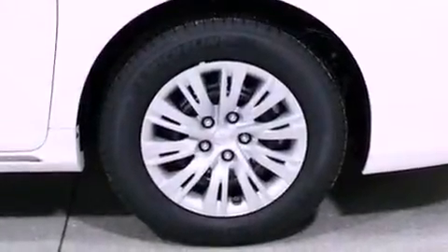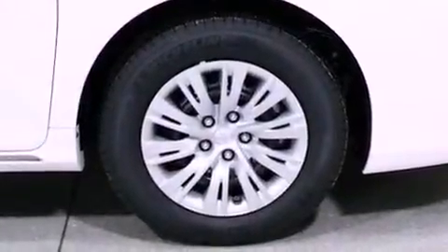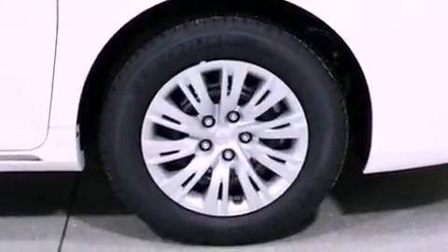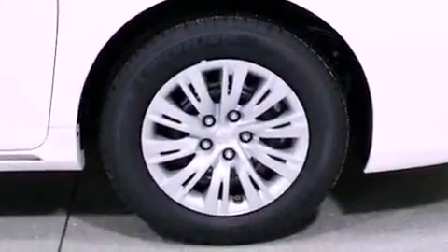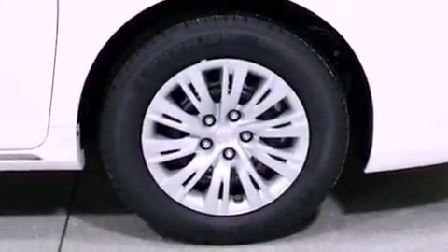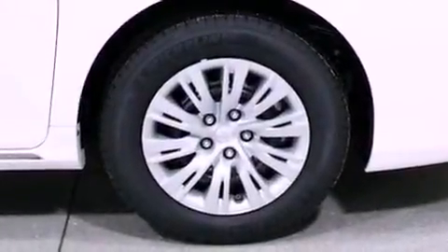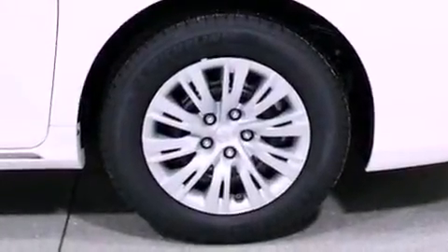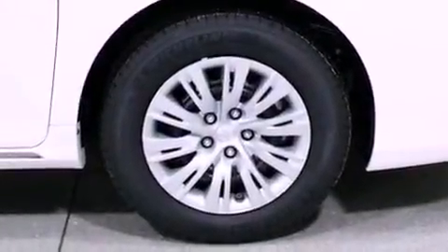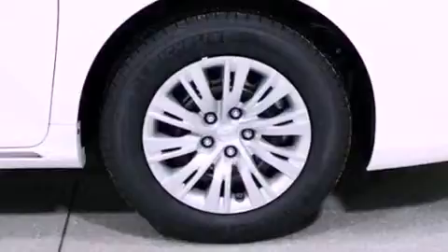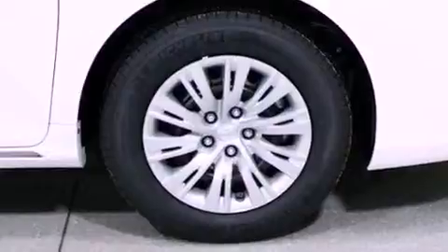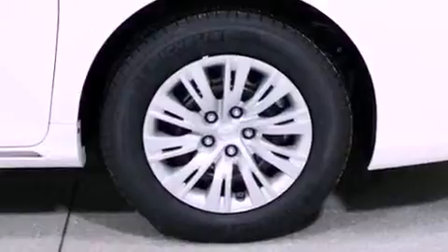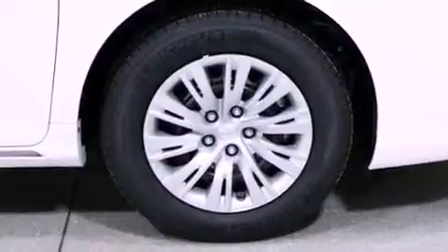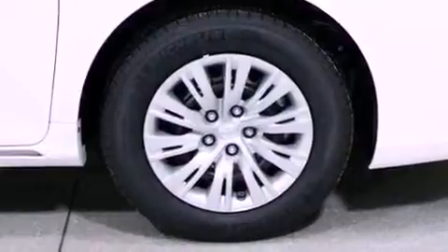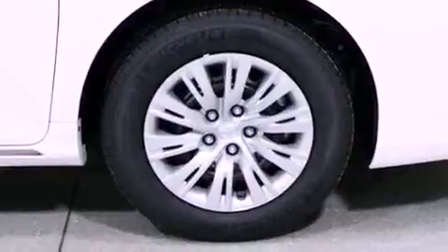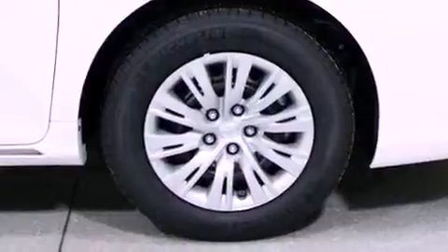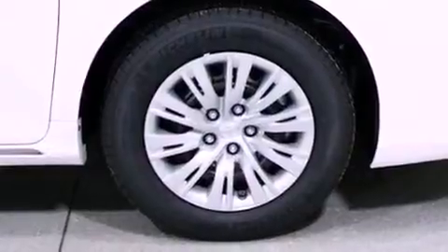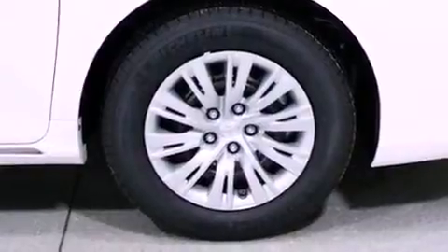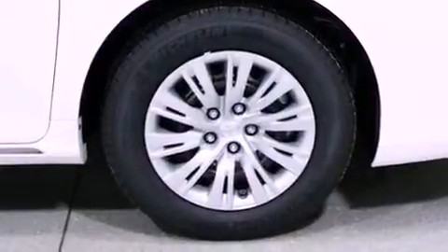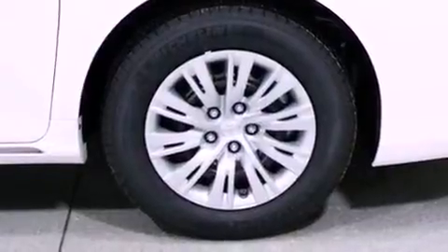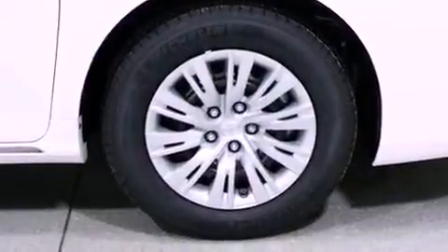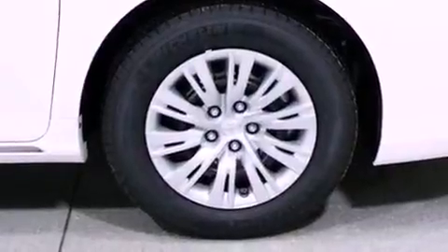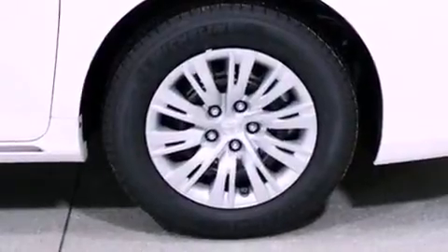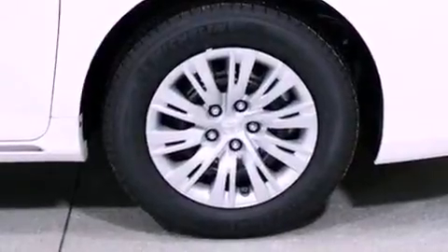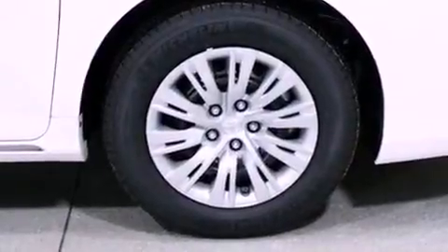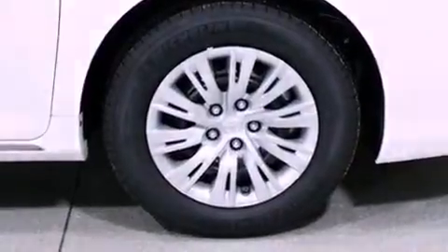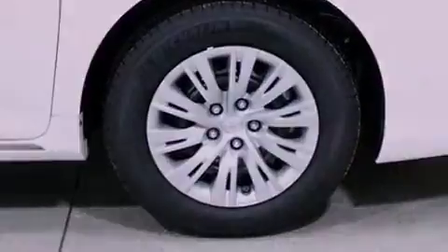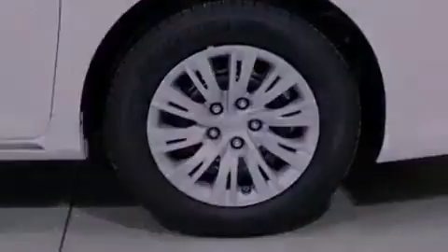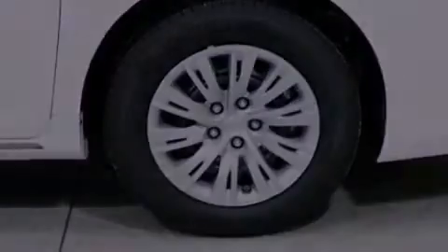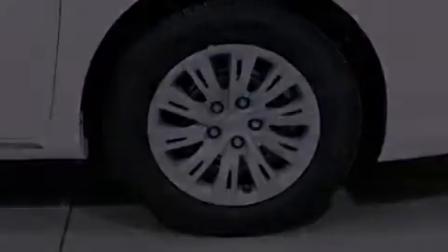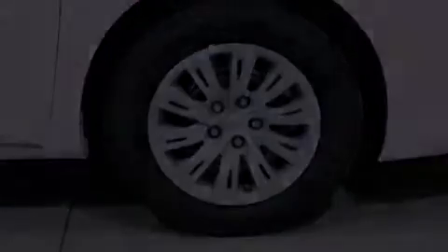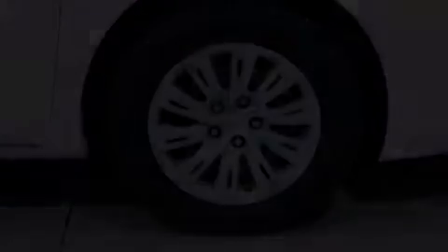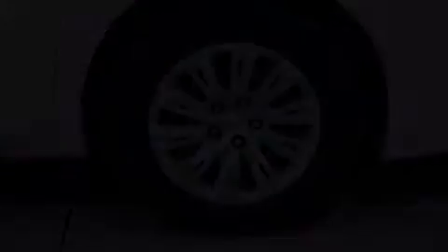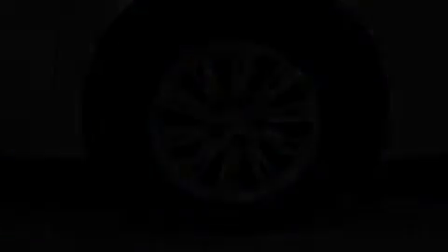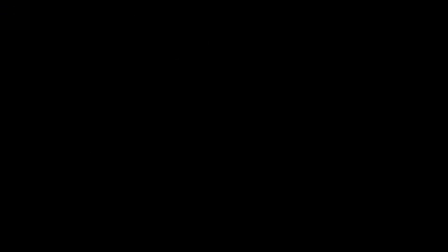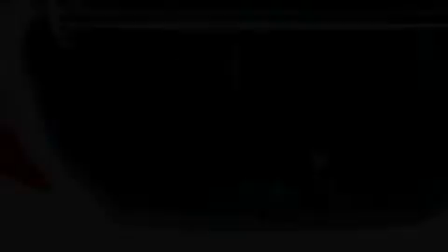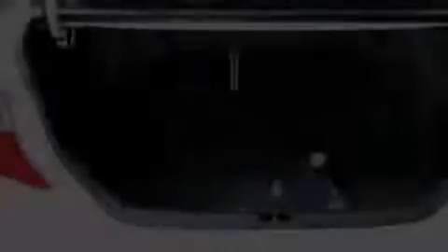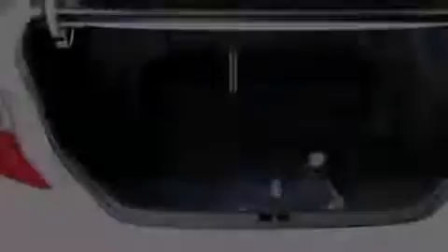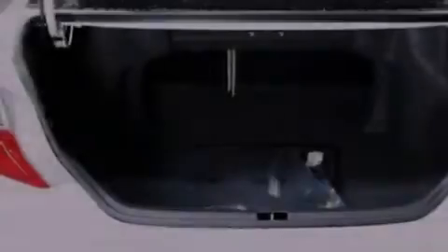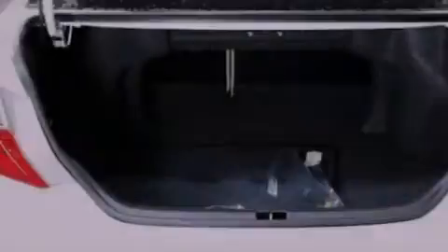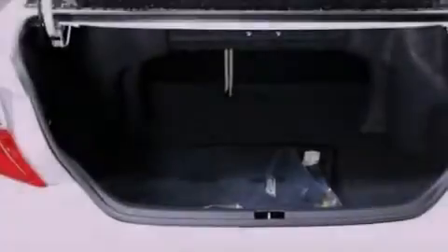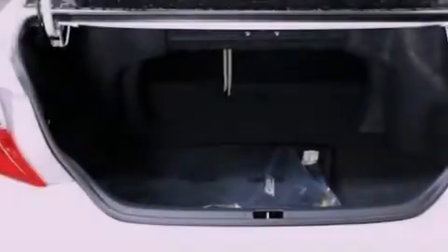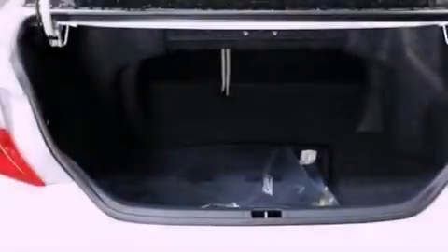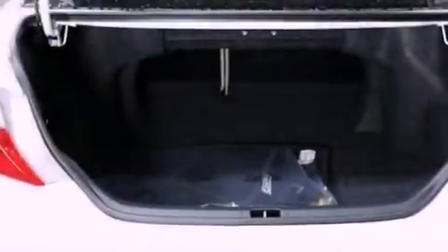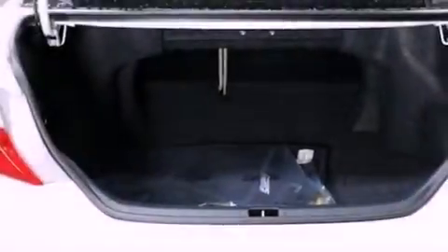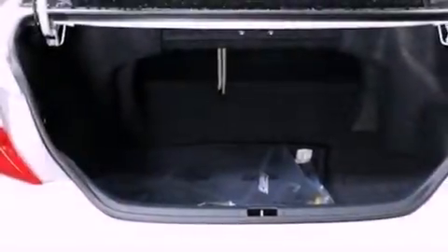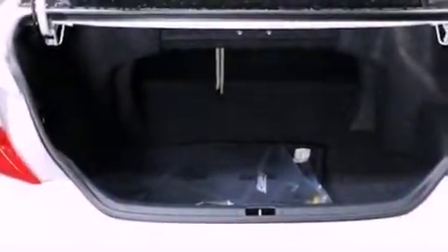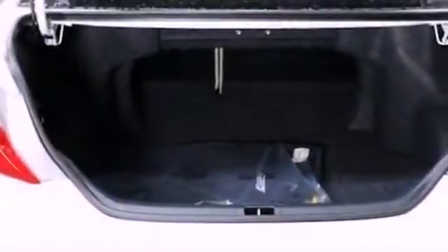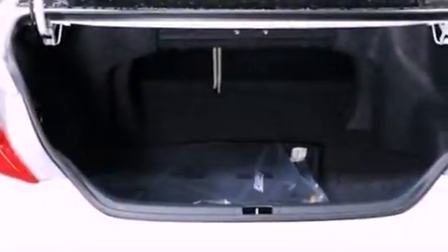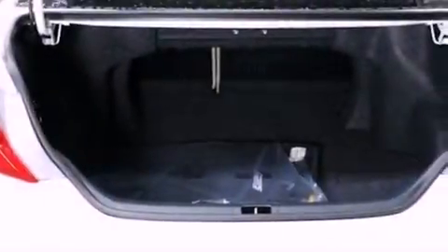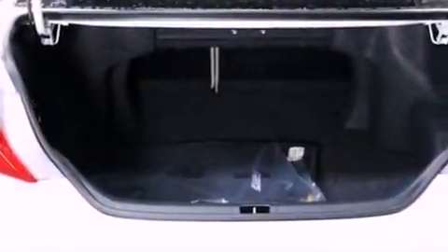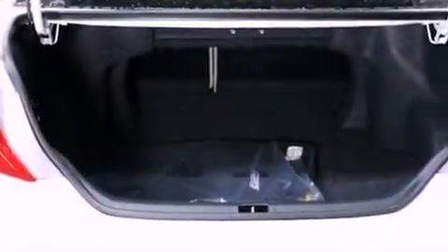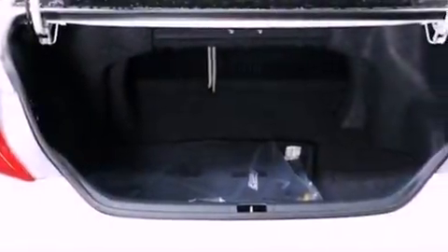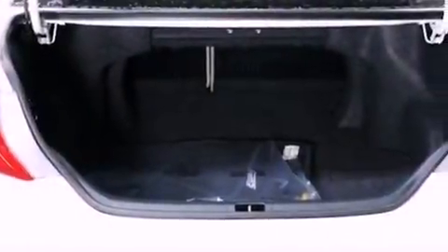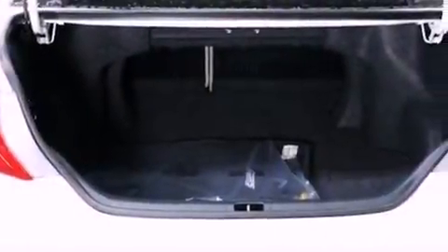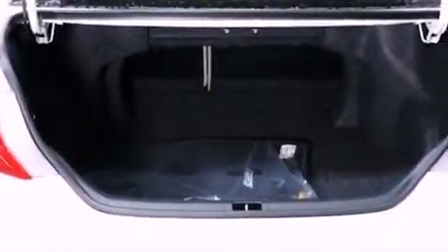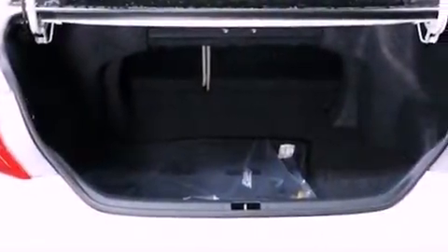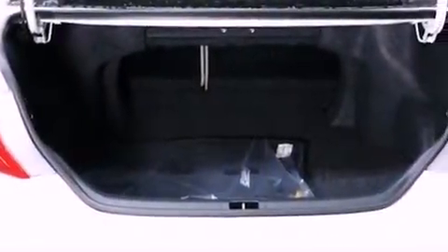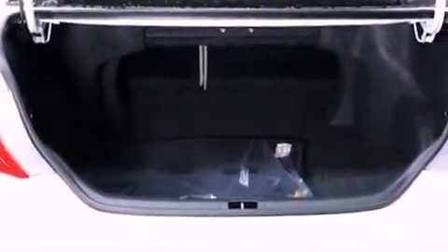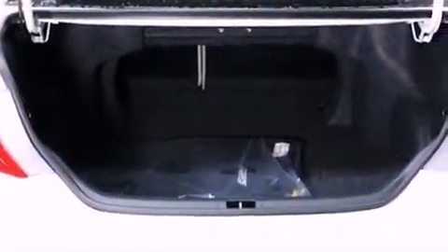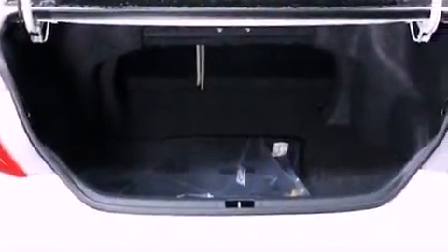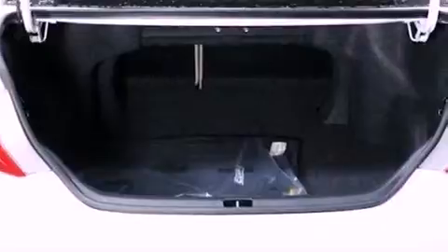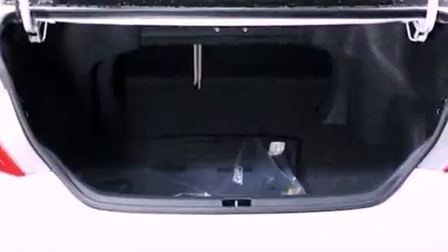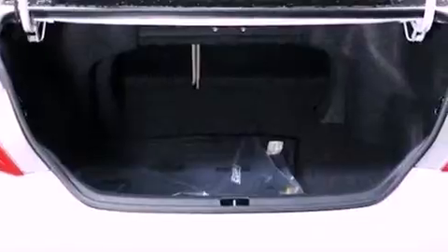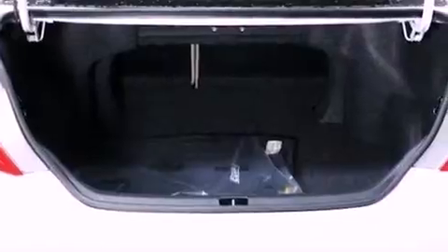An anti-lock braking system. Rear curtain airbags. Cruise control. And an auxiliary power outlet.